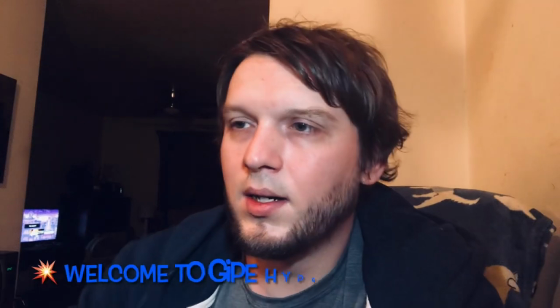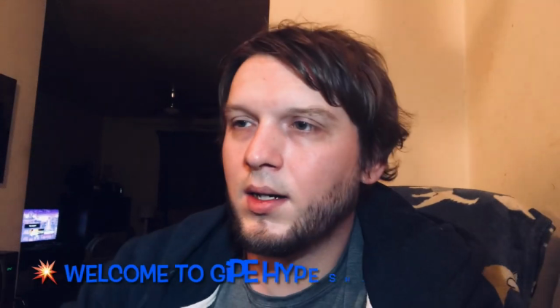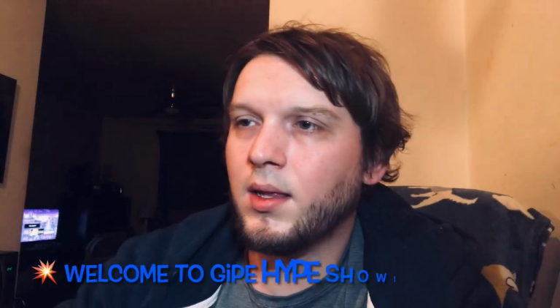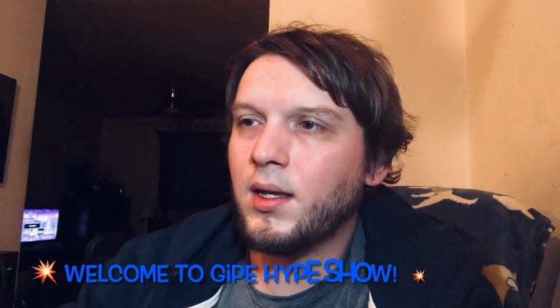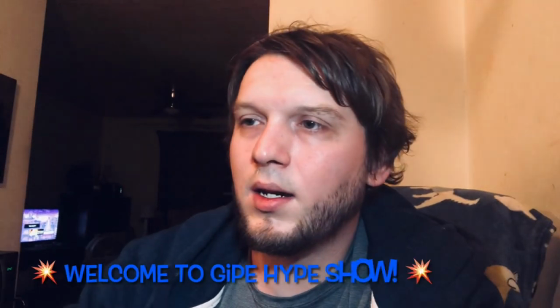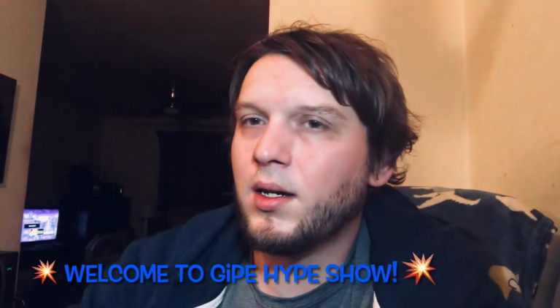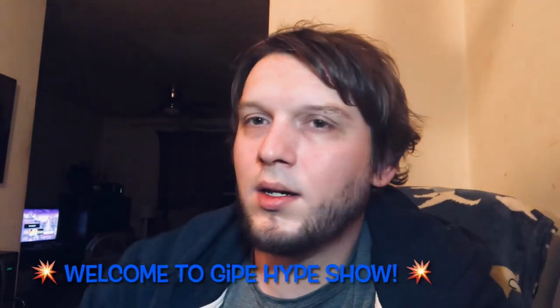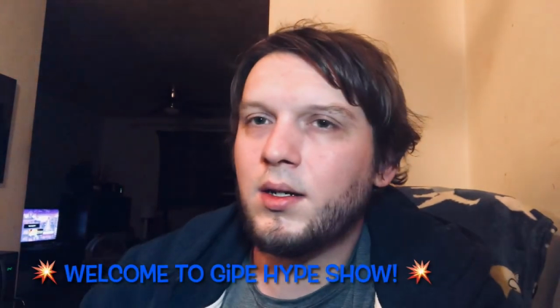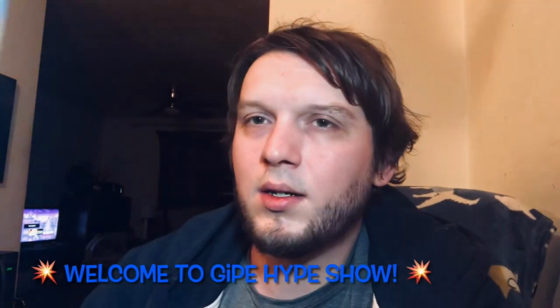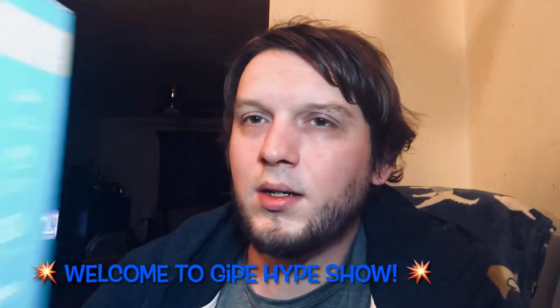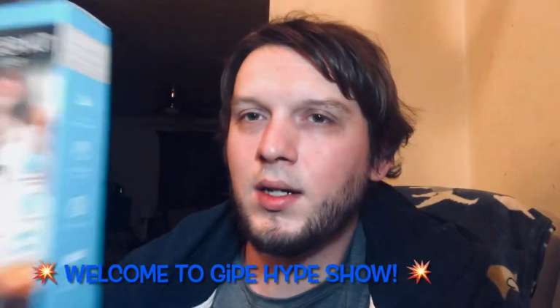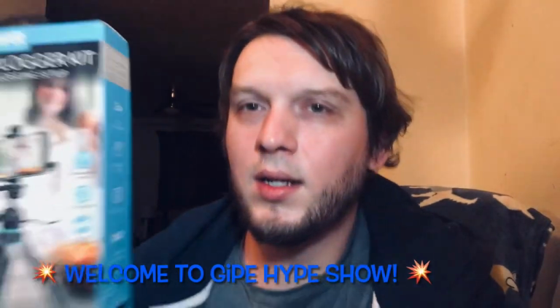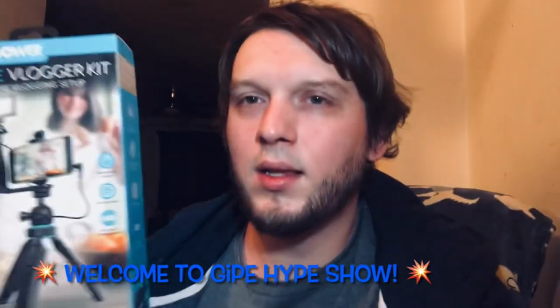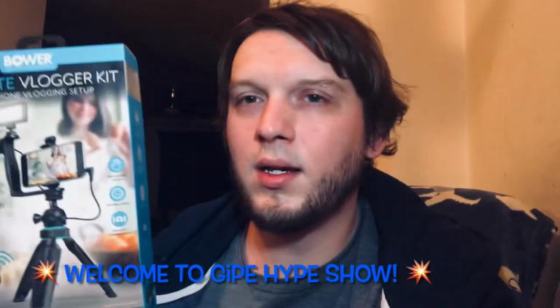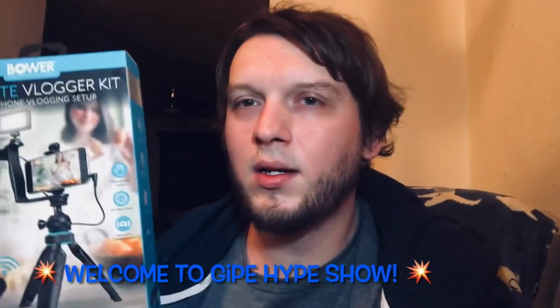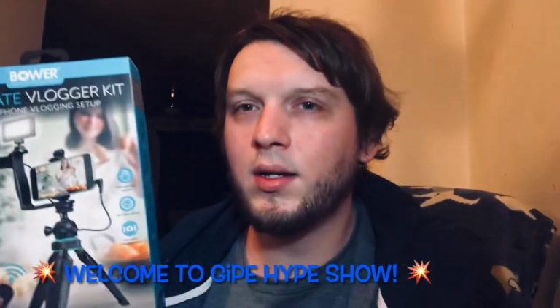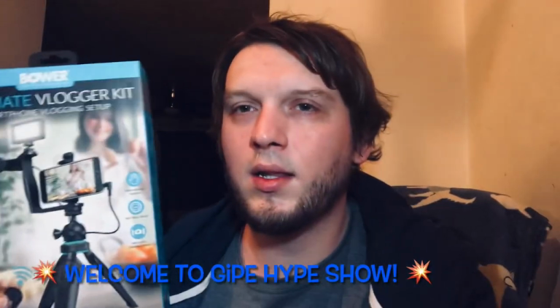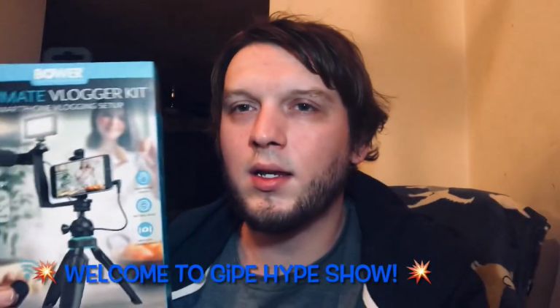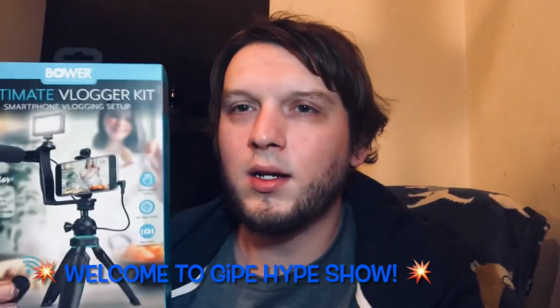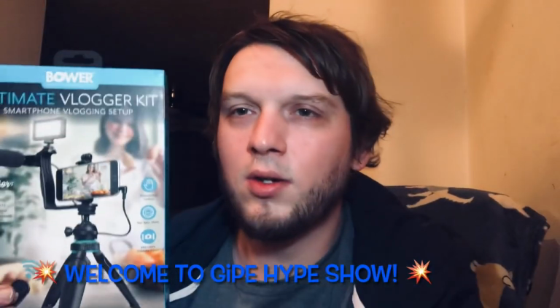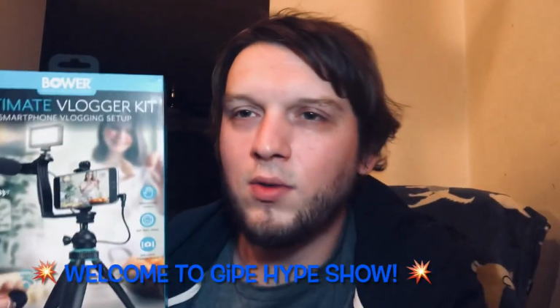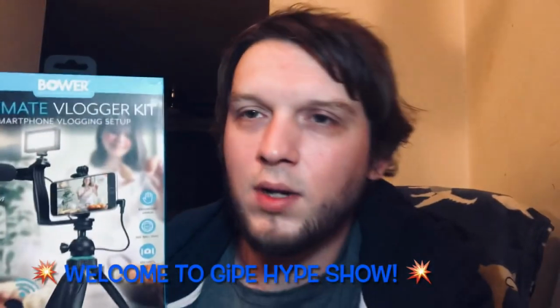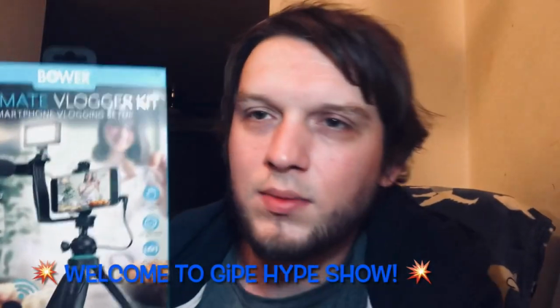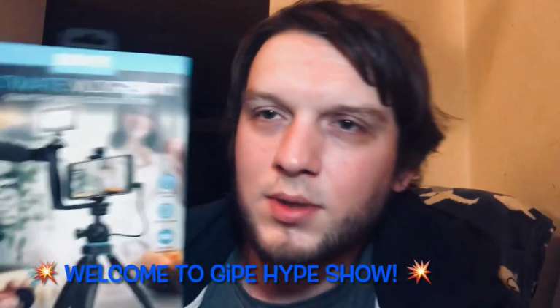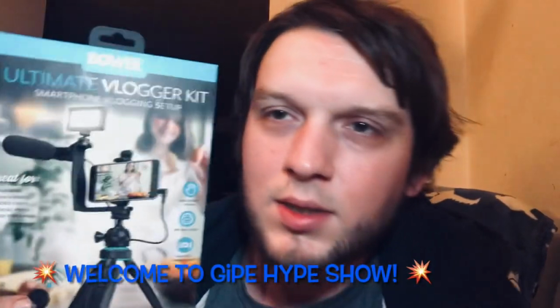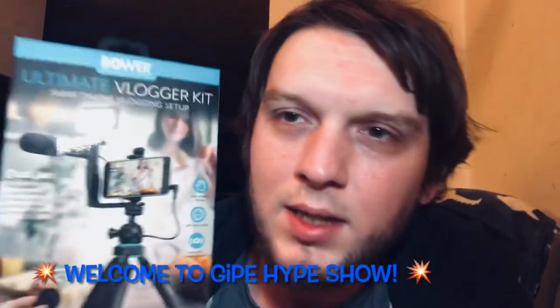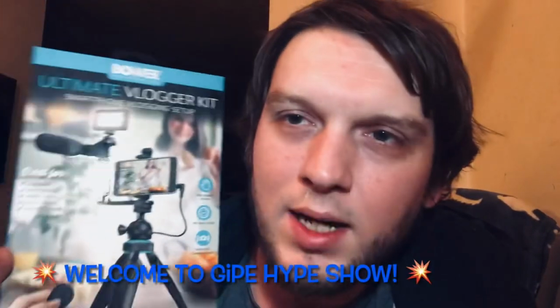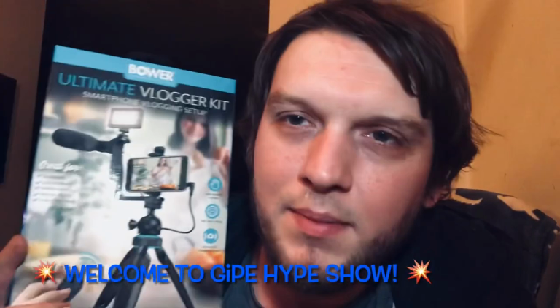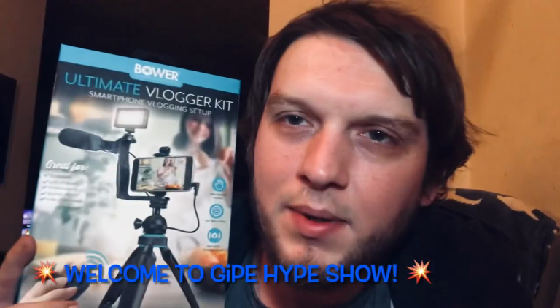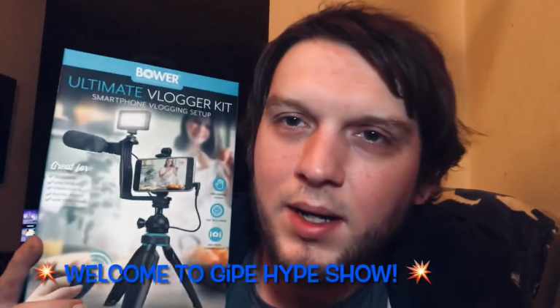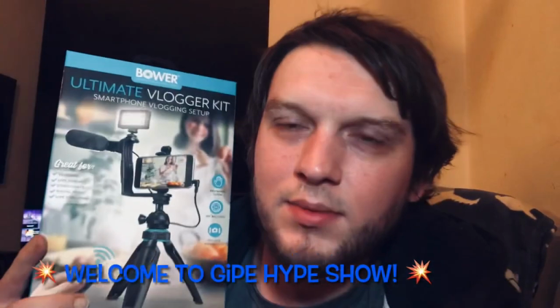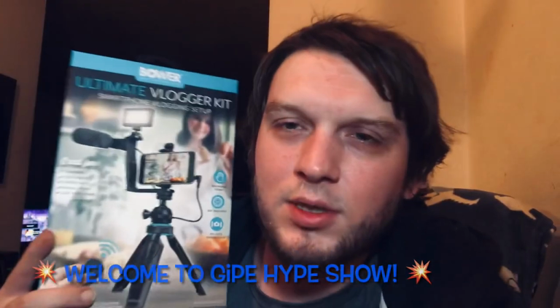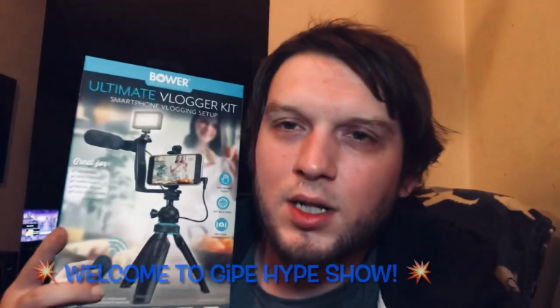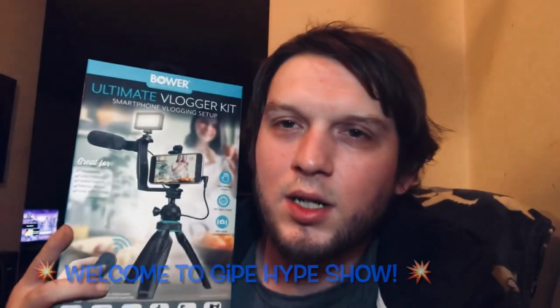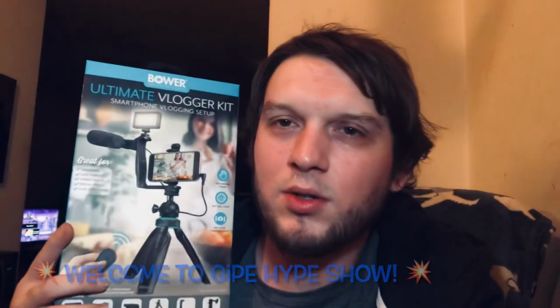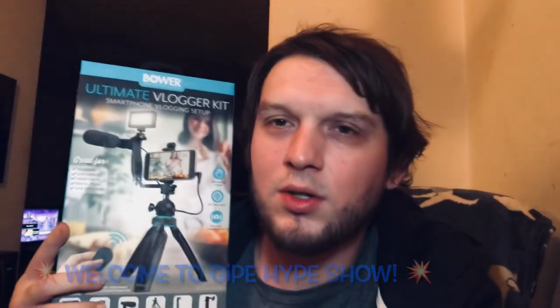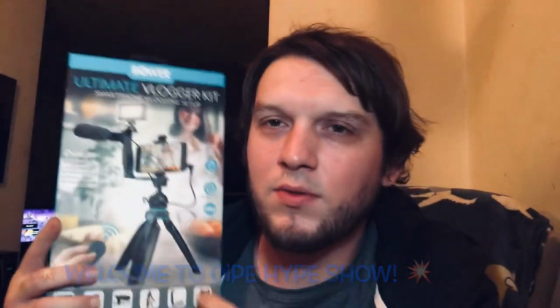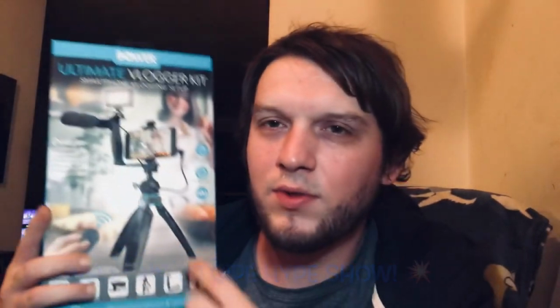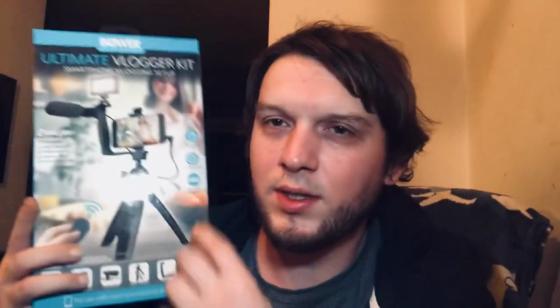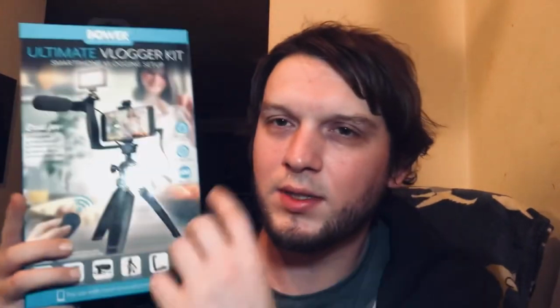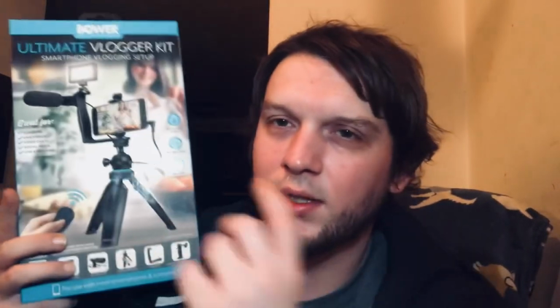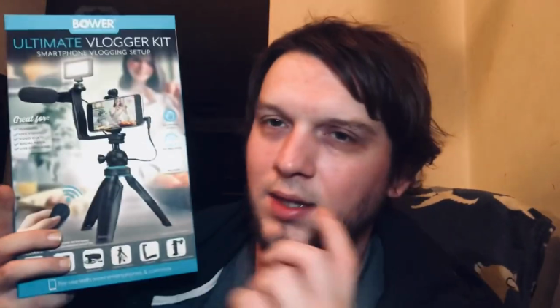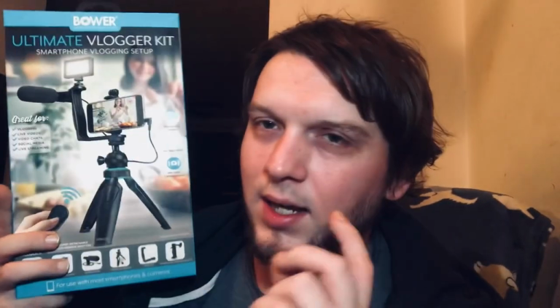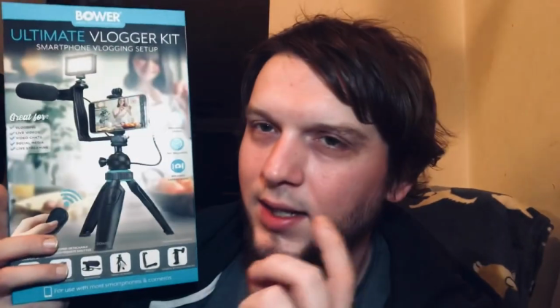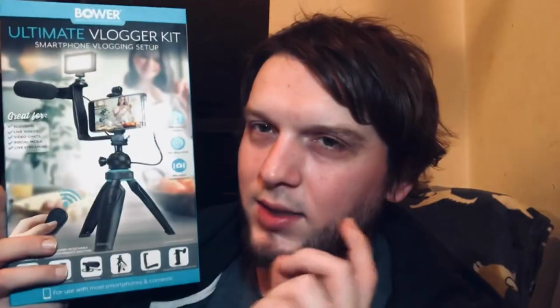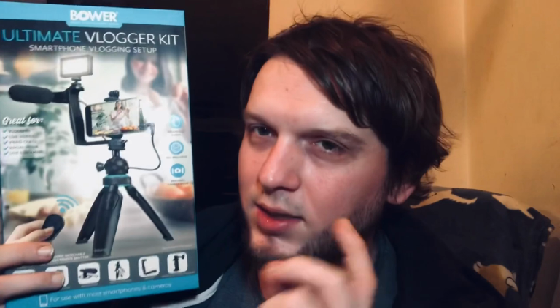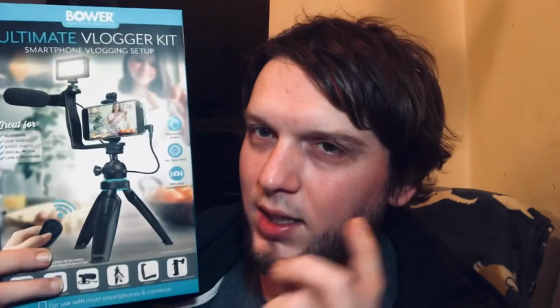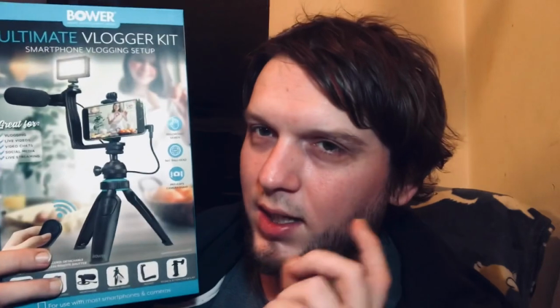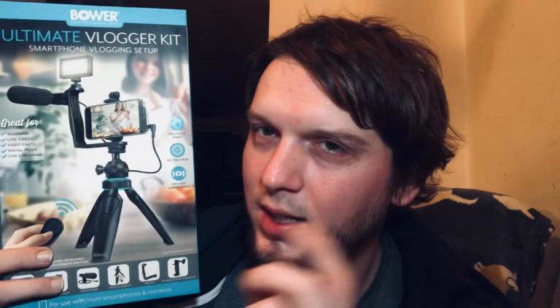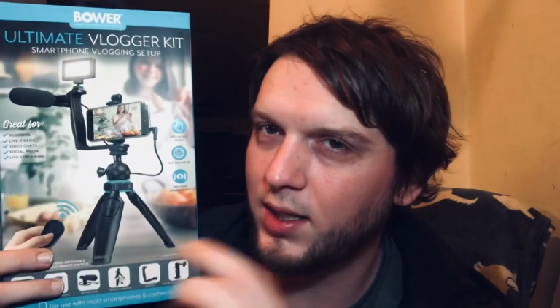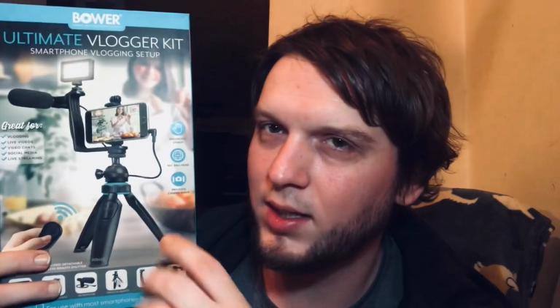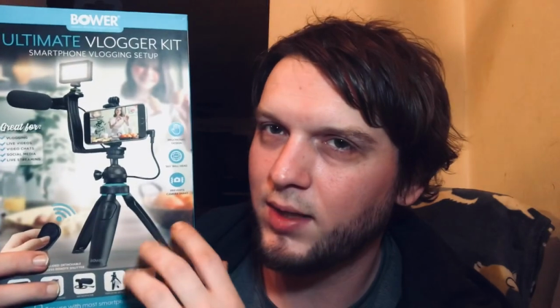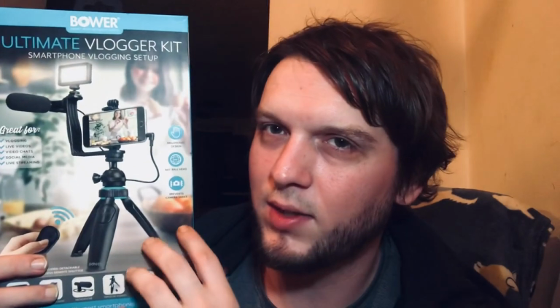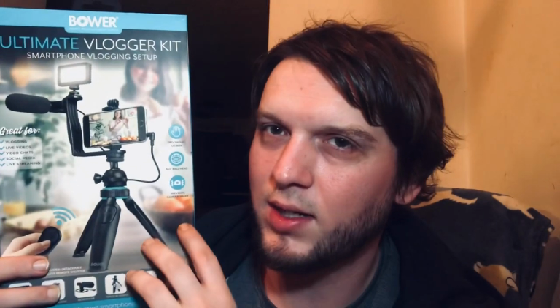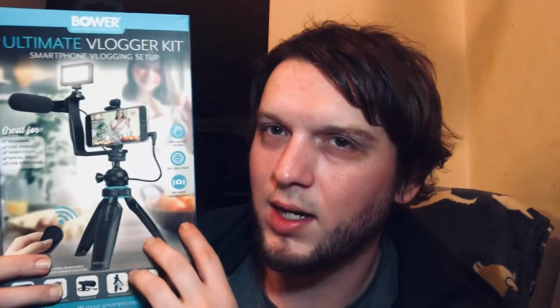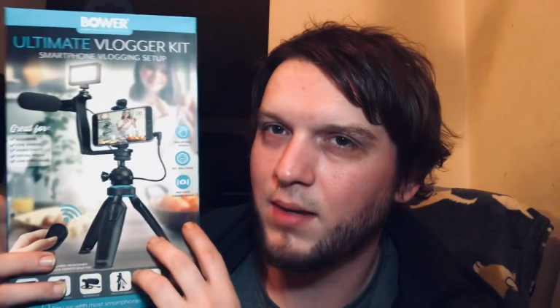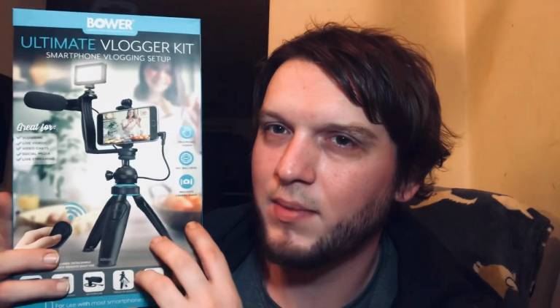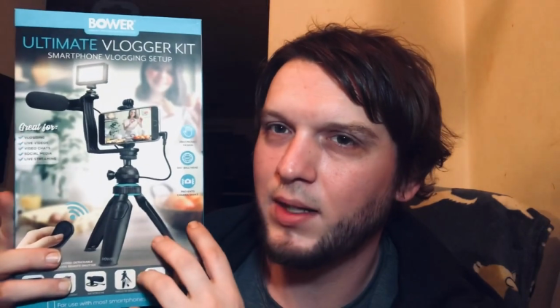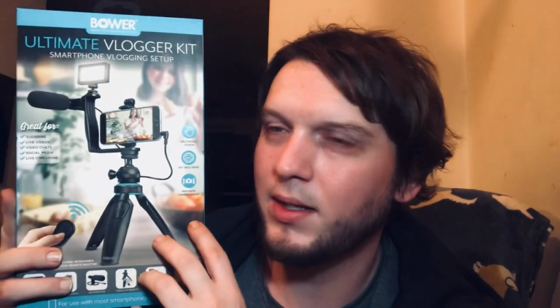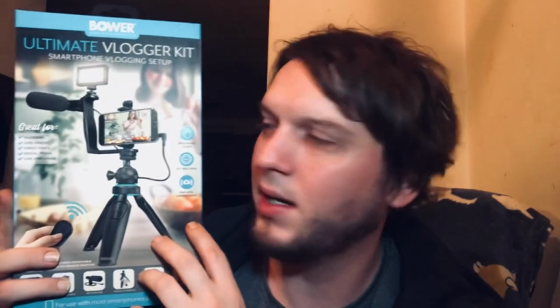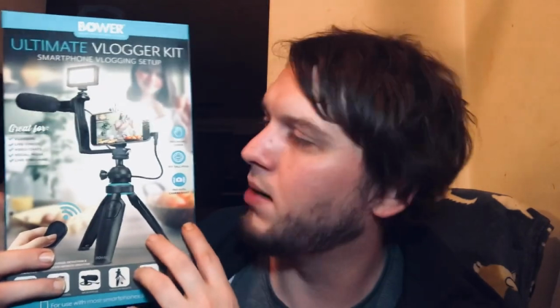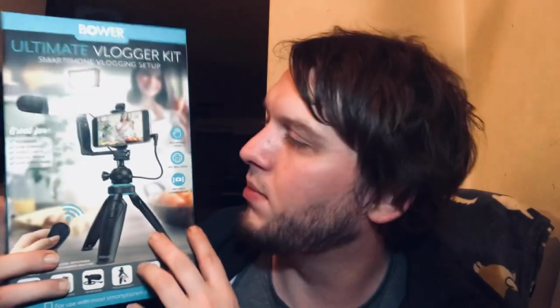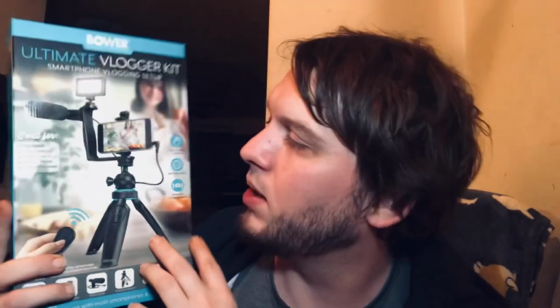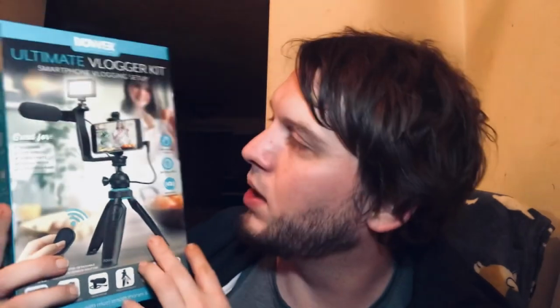Hello, welcome to the Guy Pipe Show! Don't forget to like, share, and leave a comment down below.